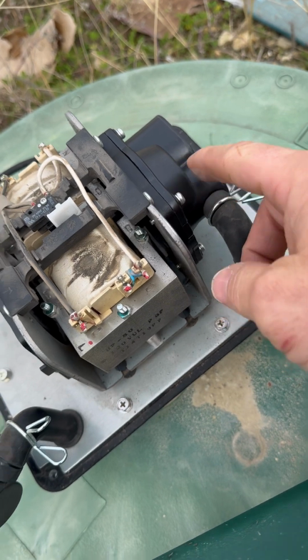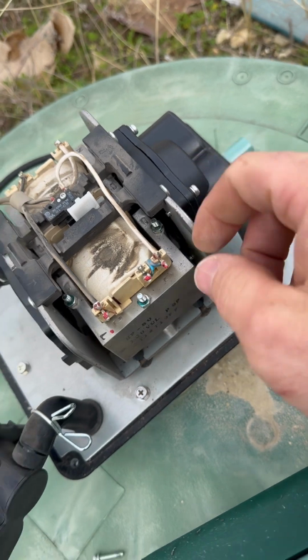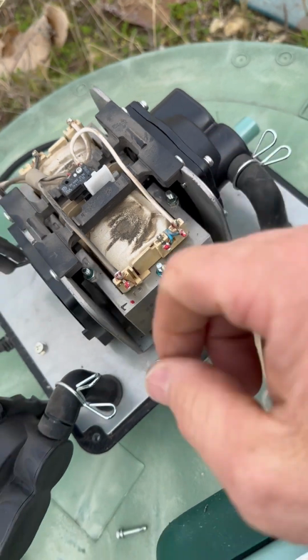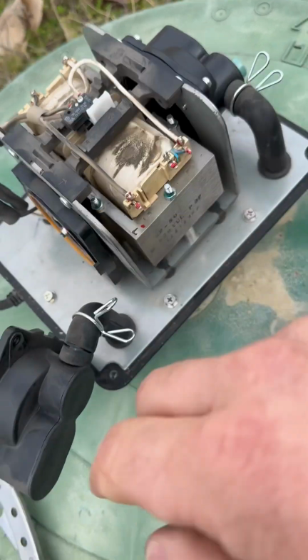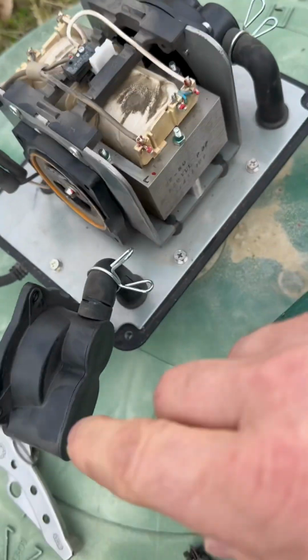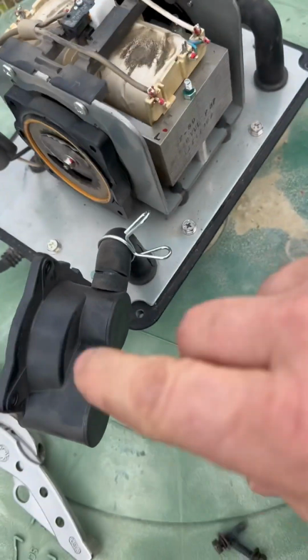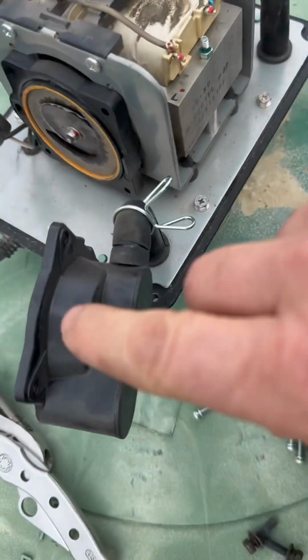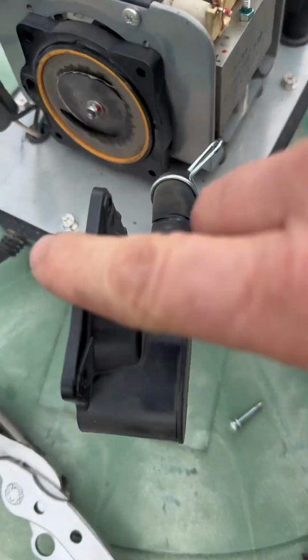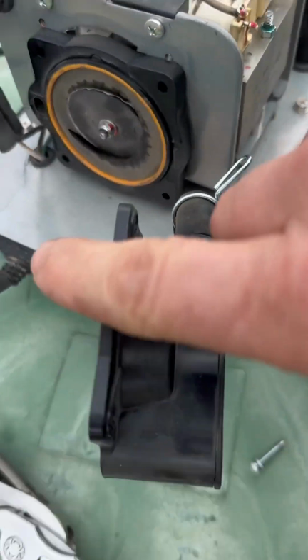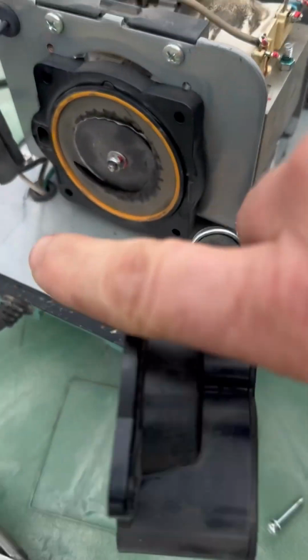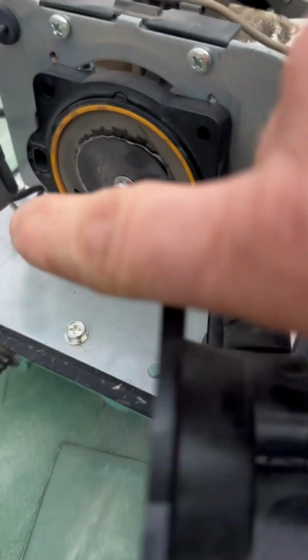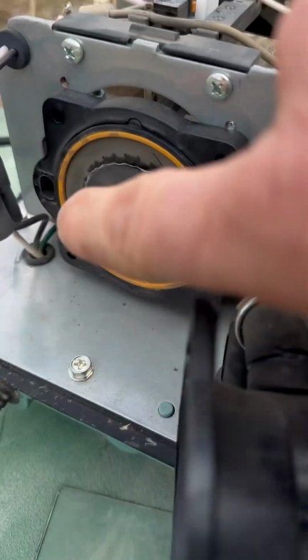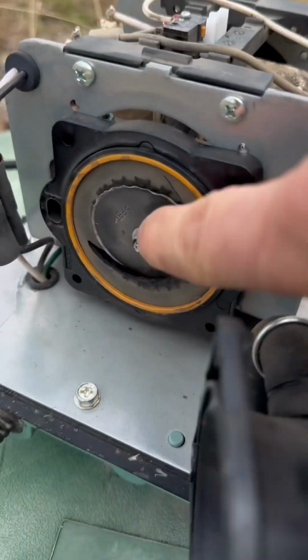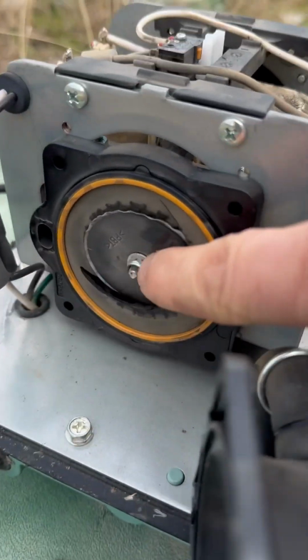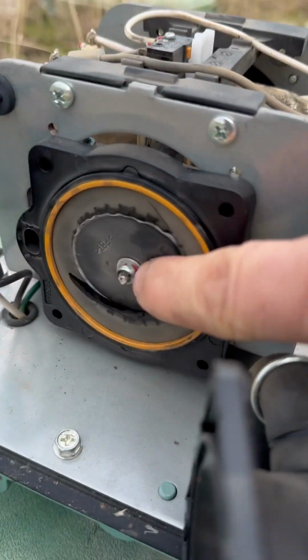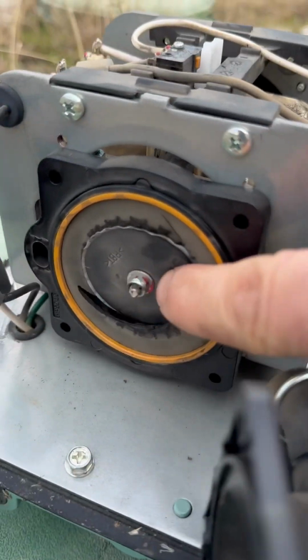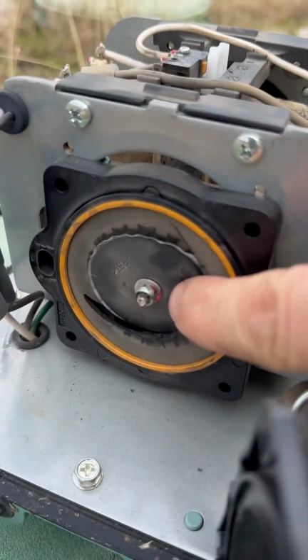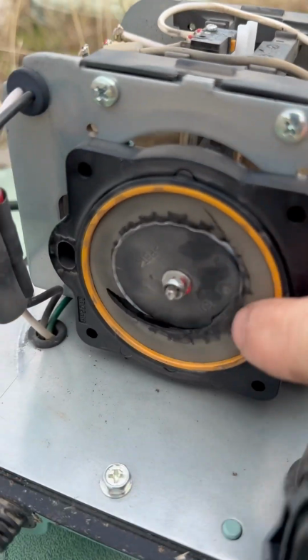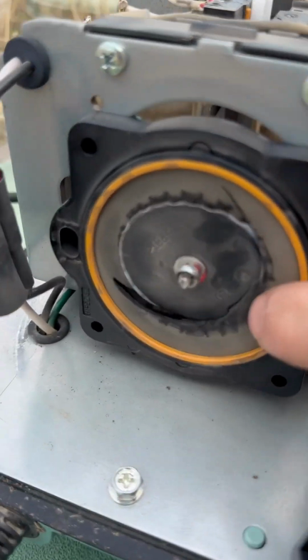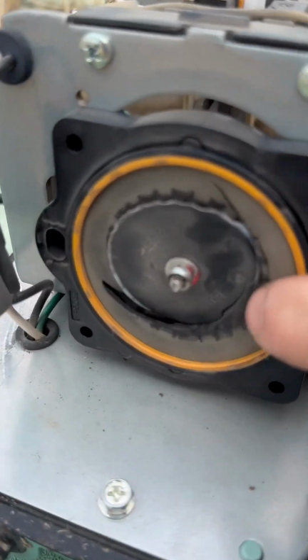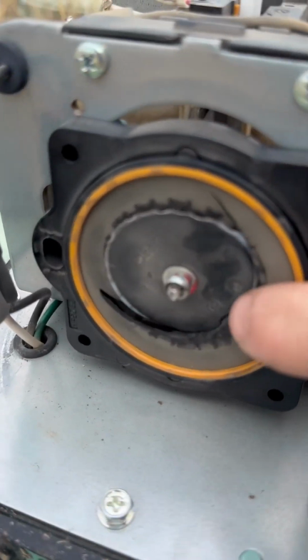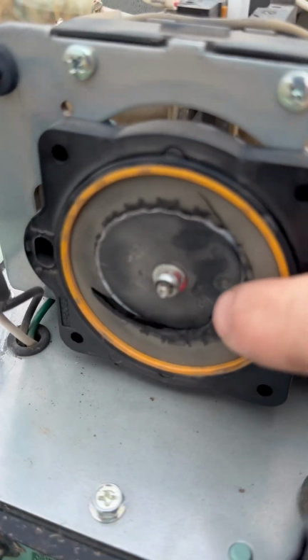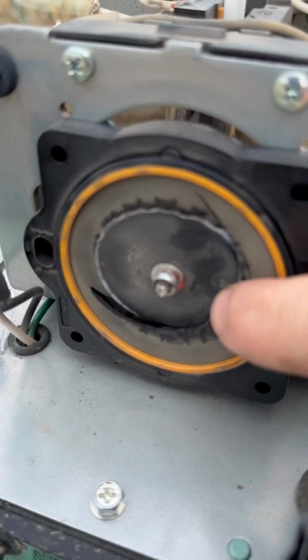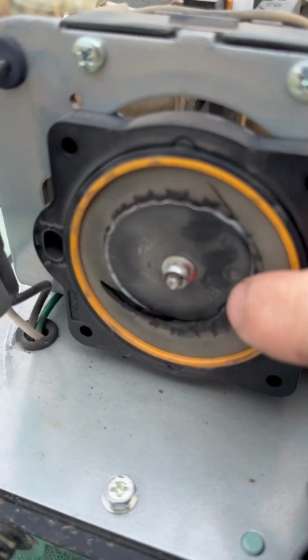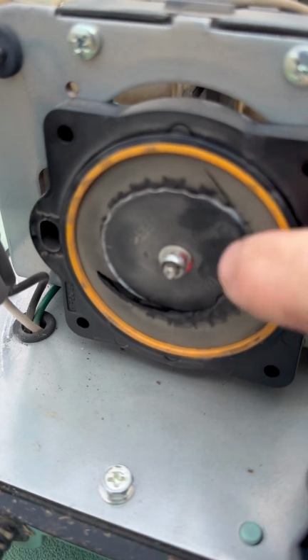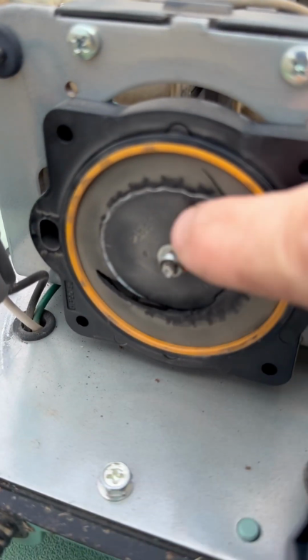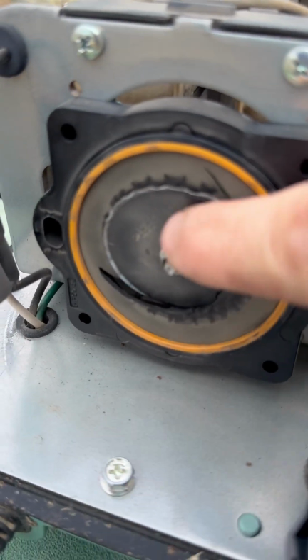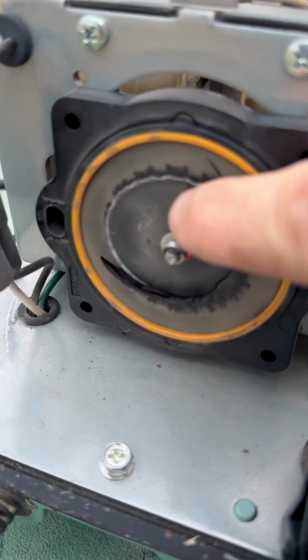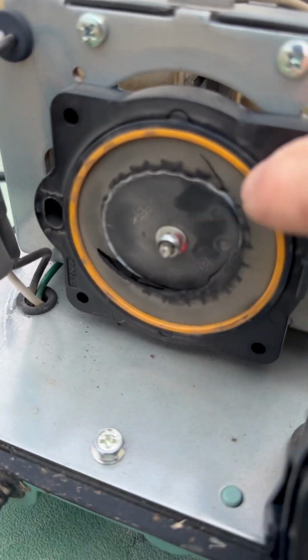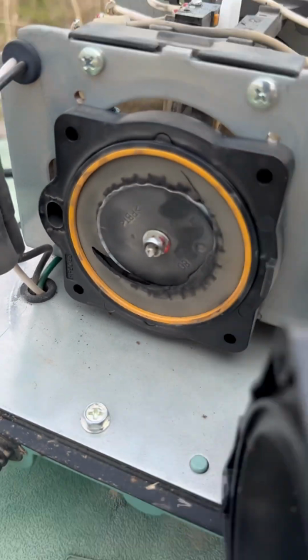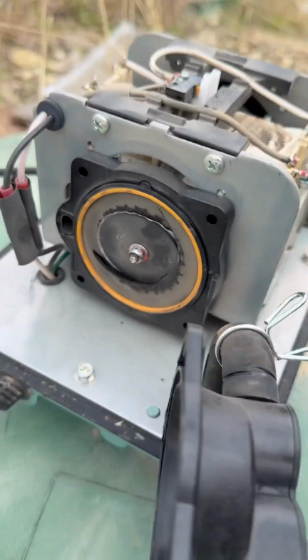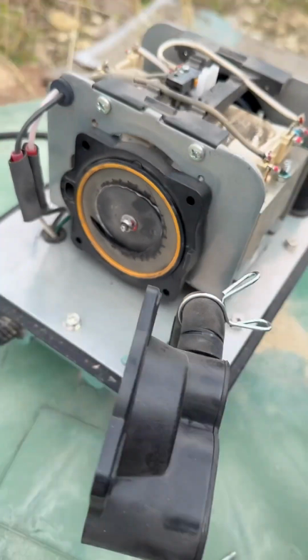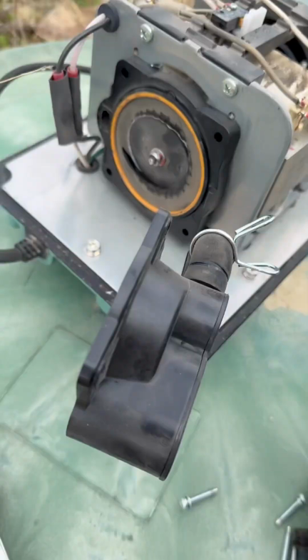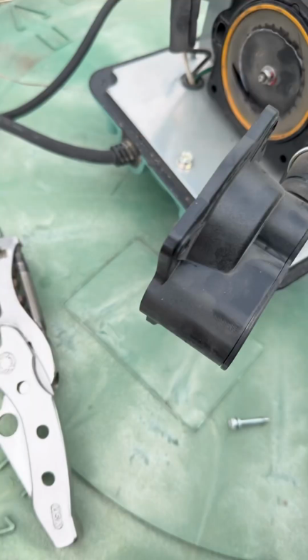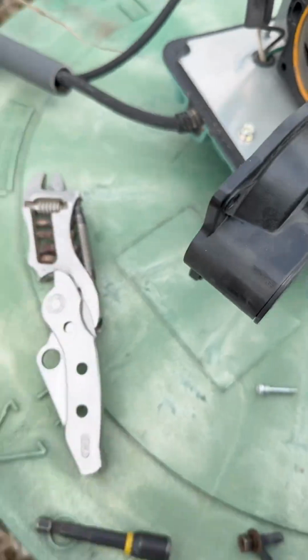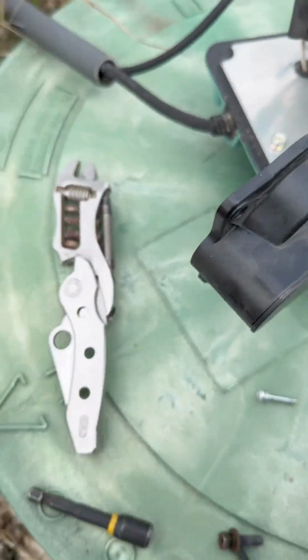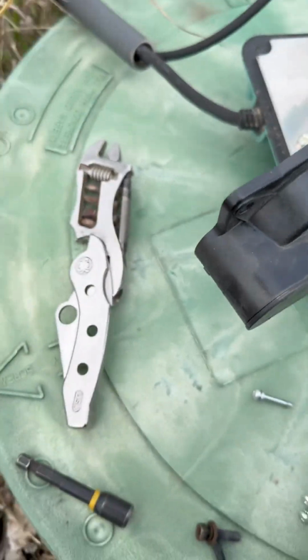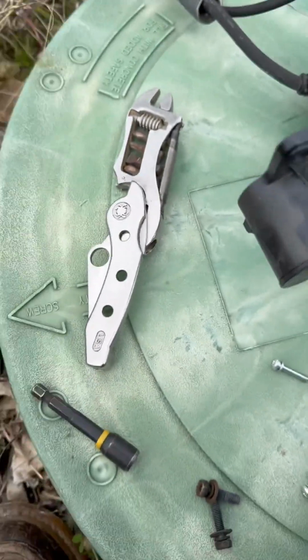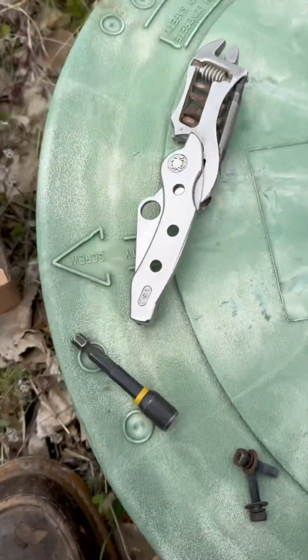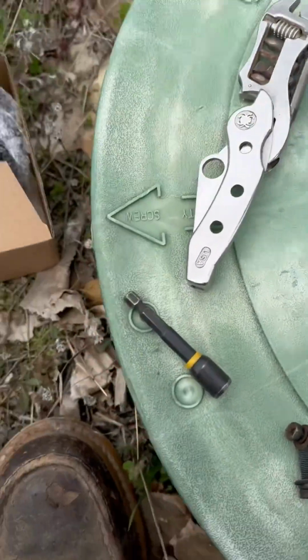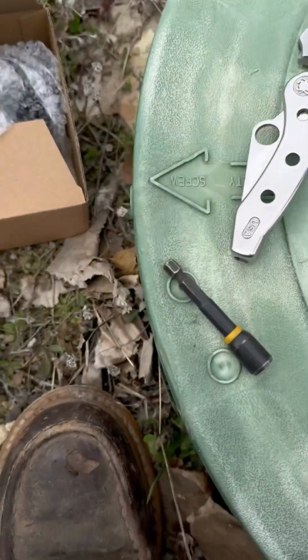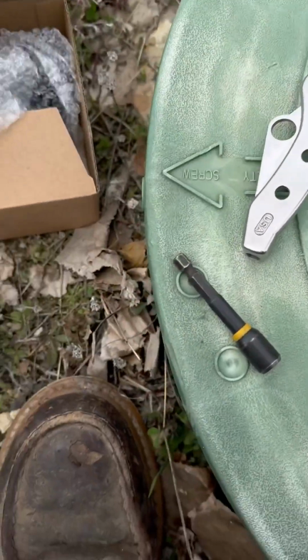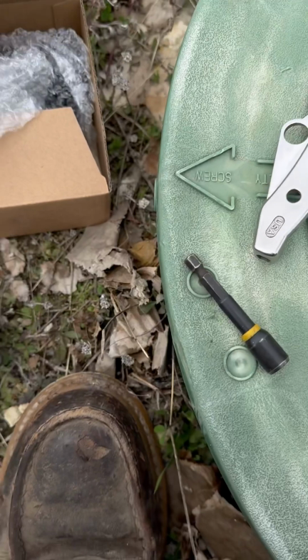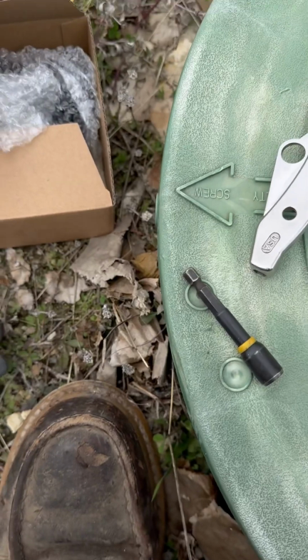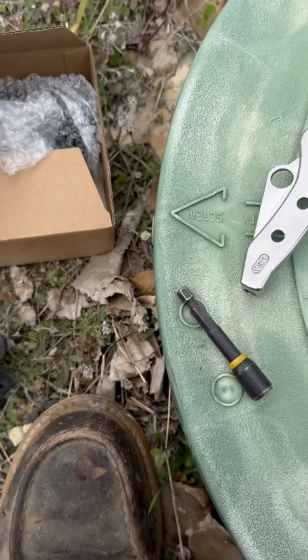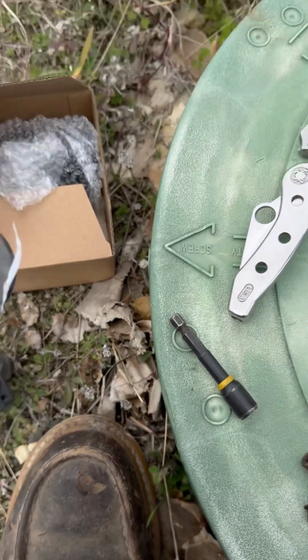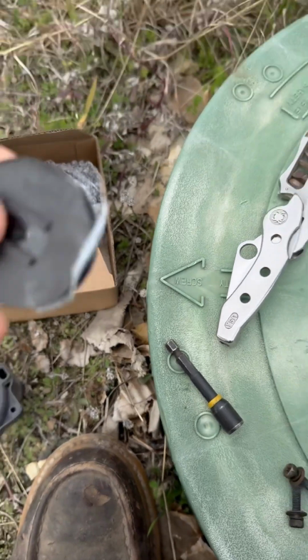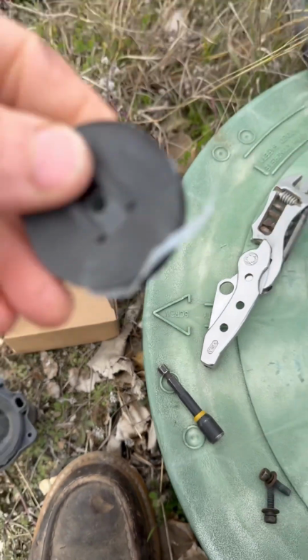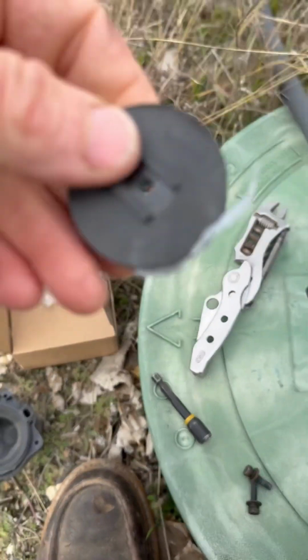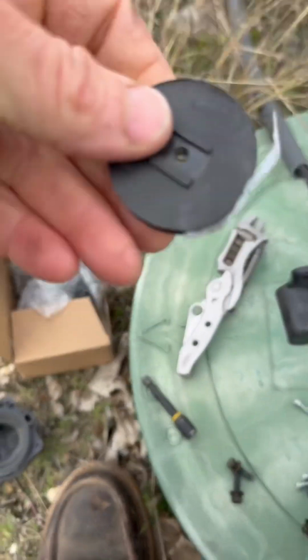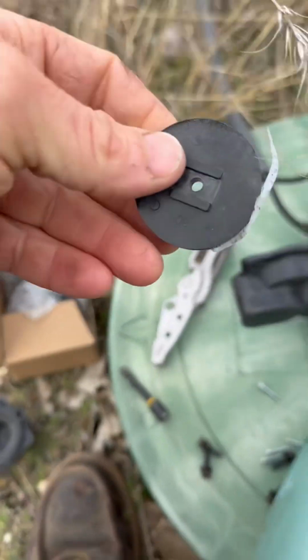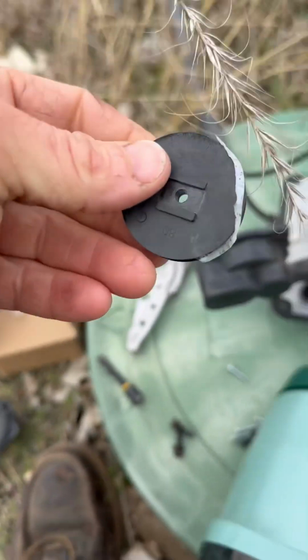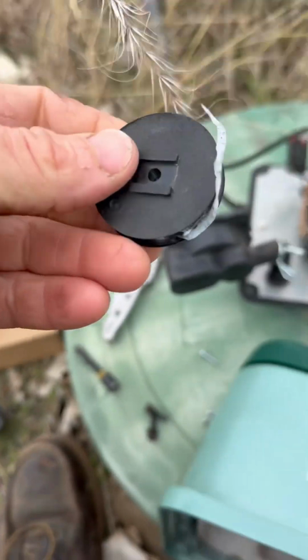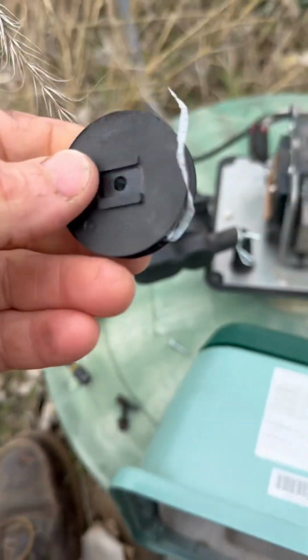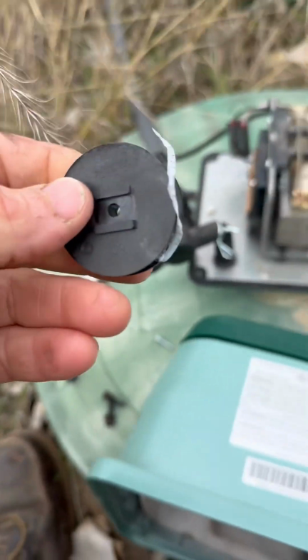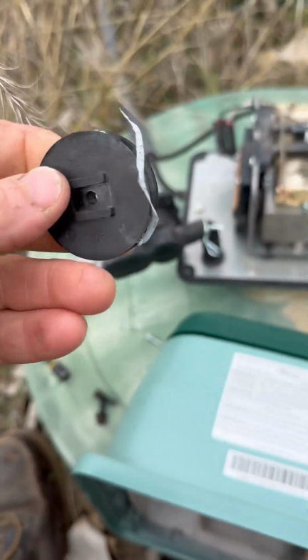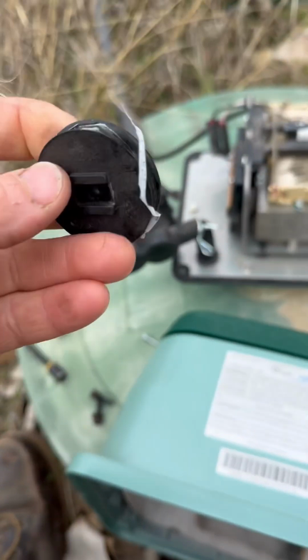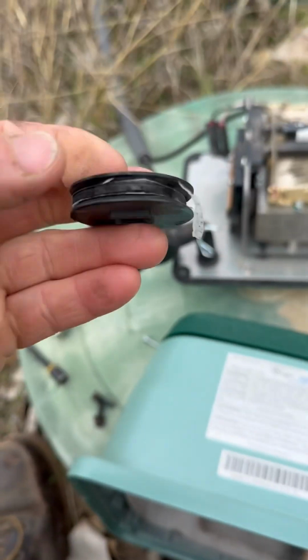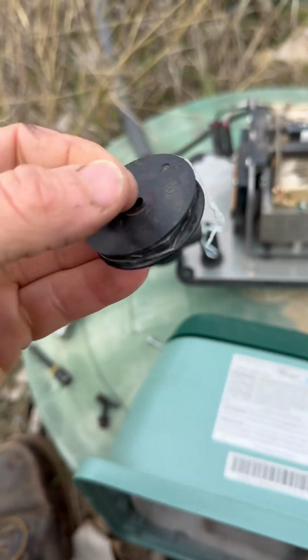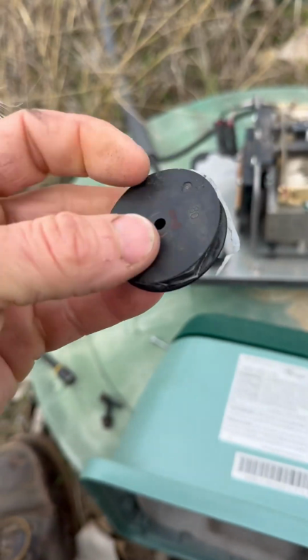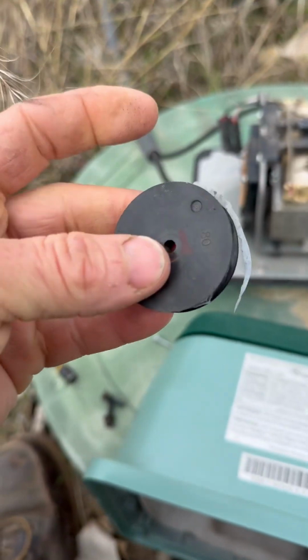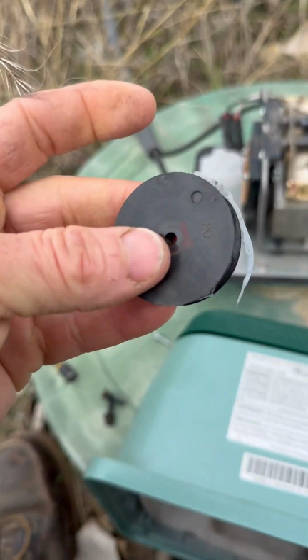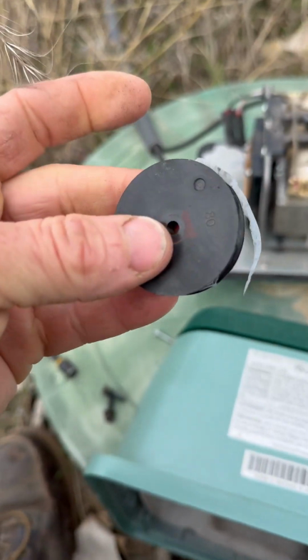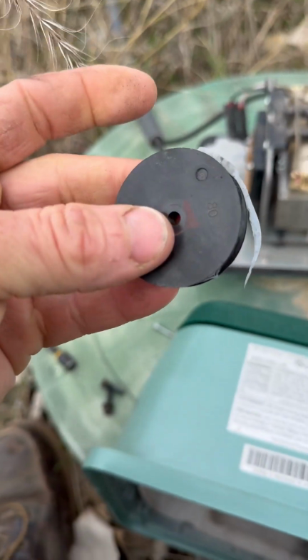You can see it here — this is what they look like when they're completely blown.